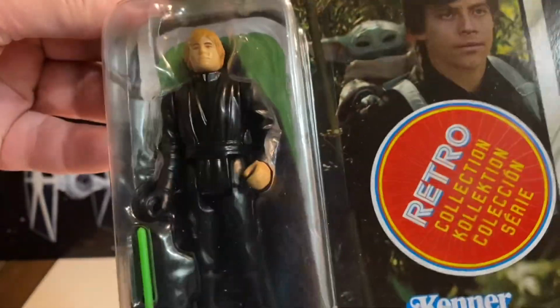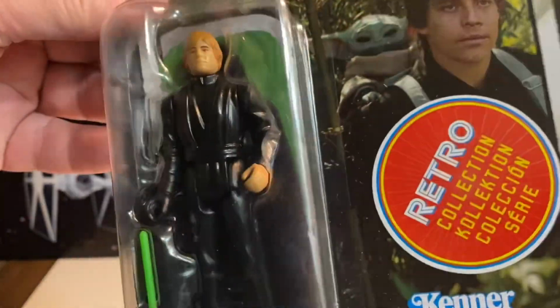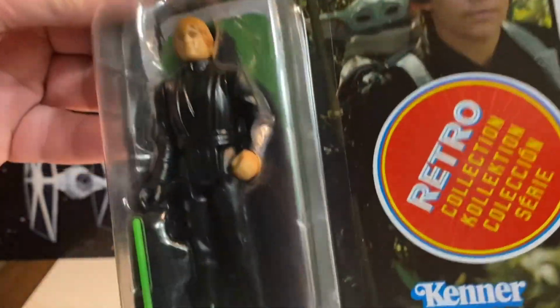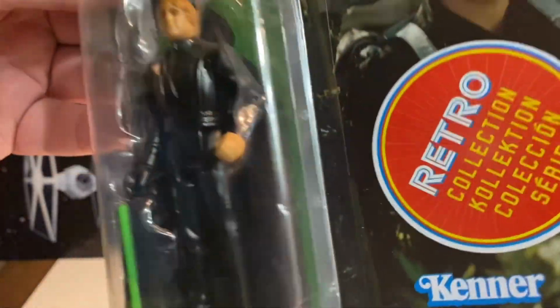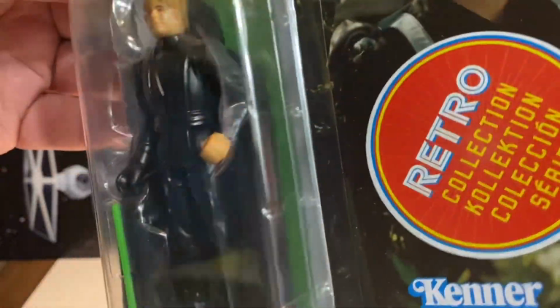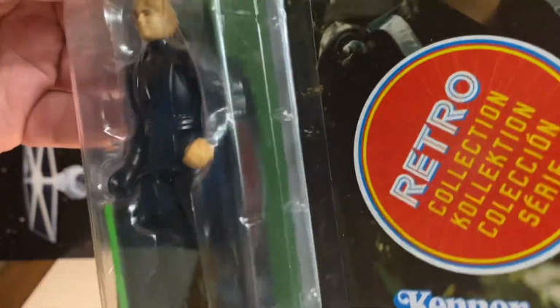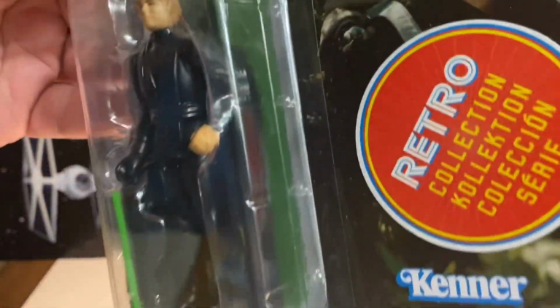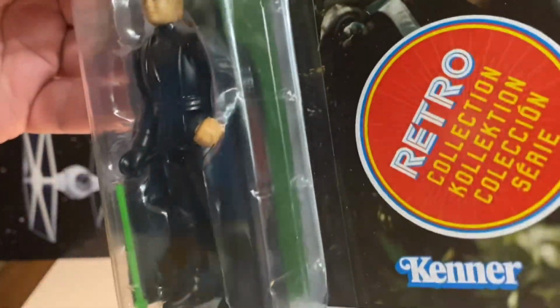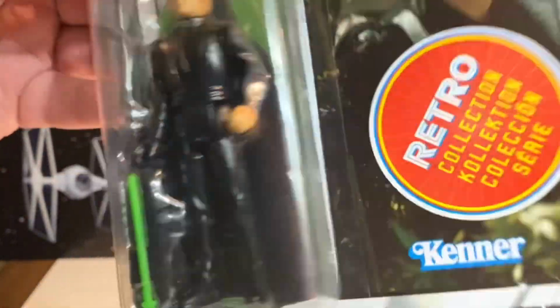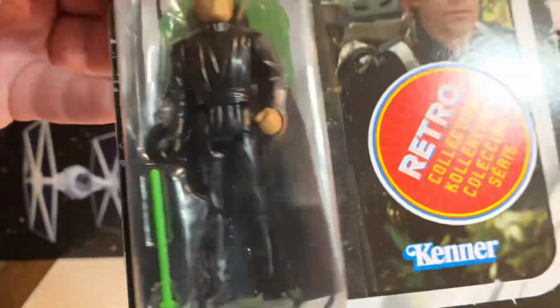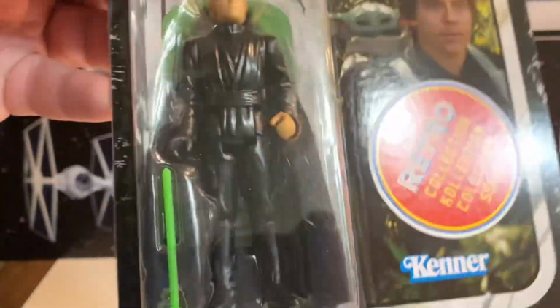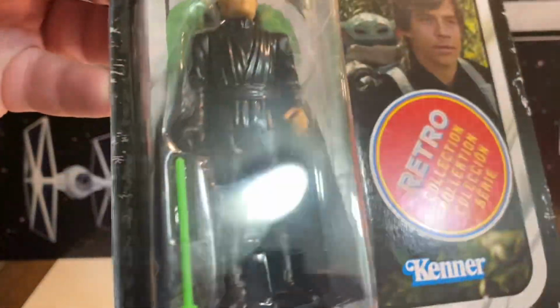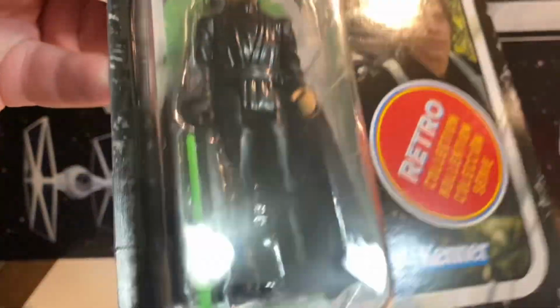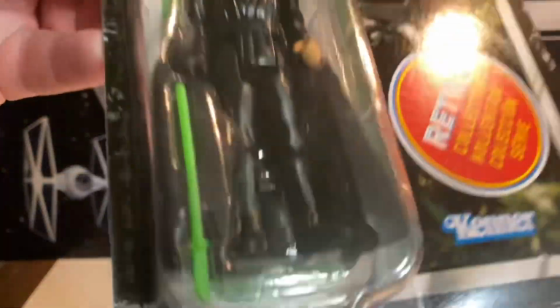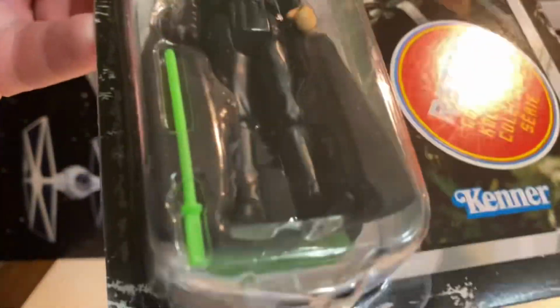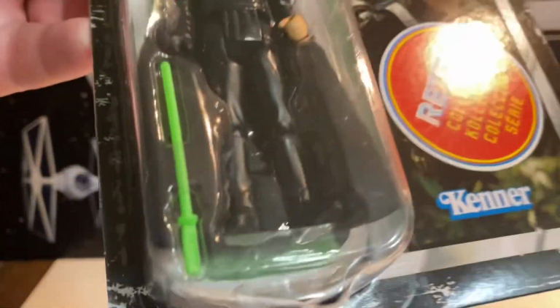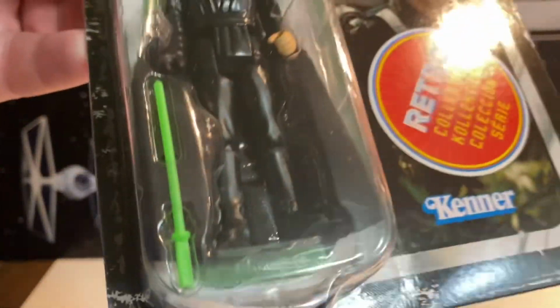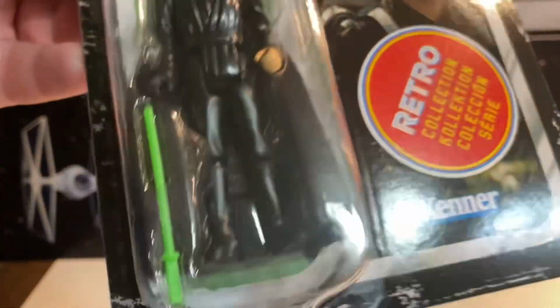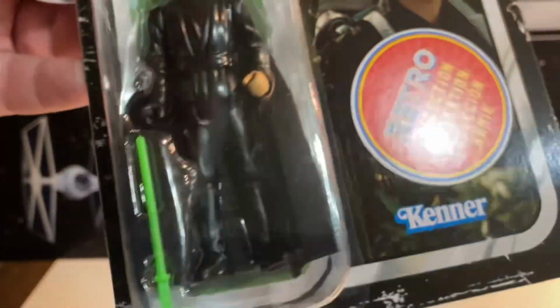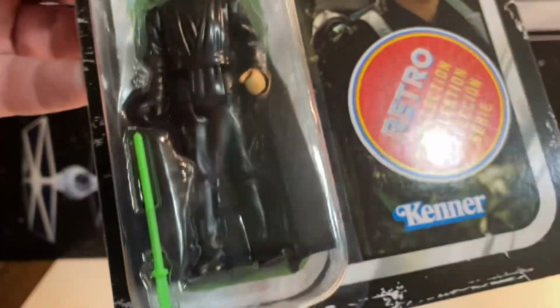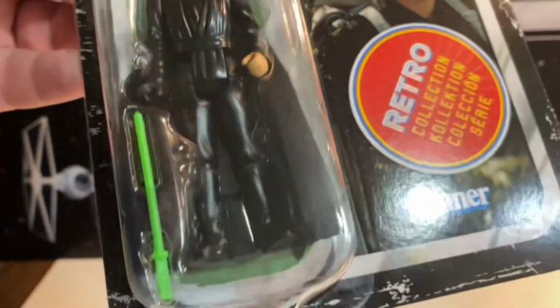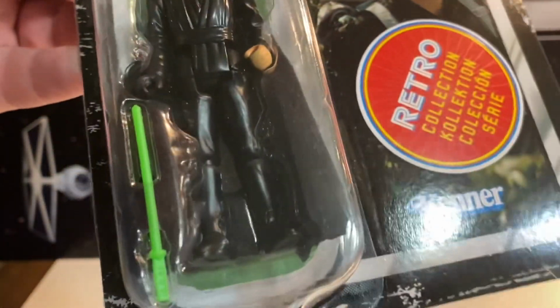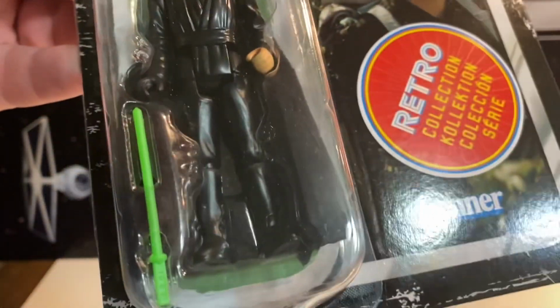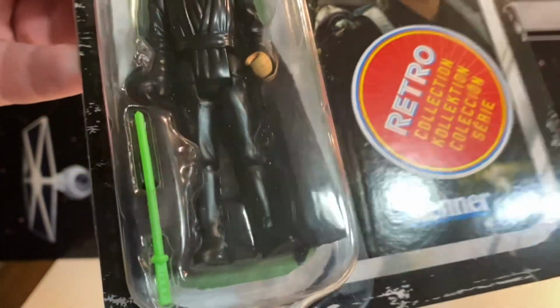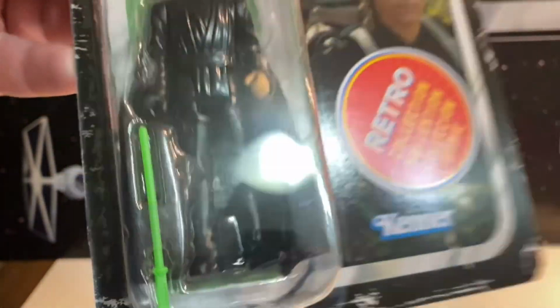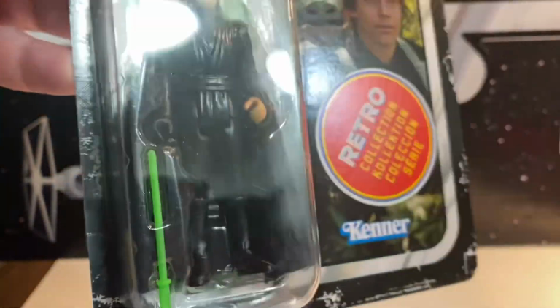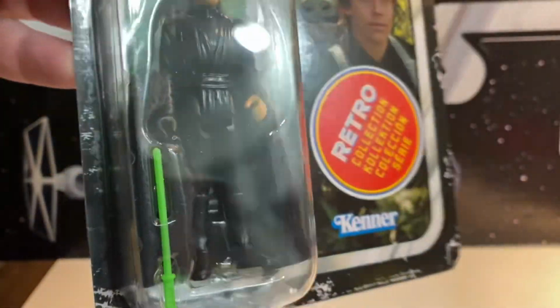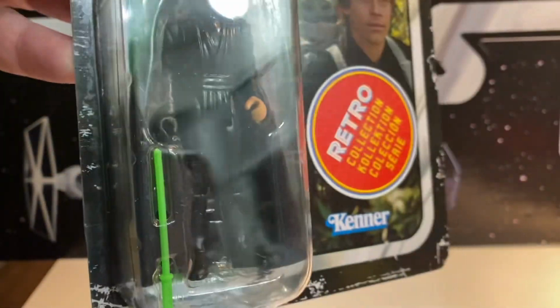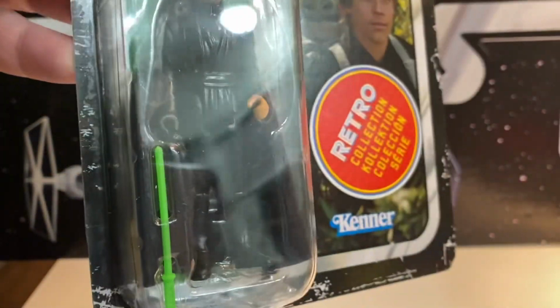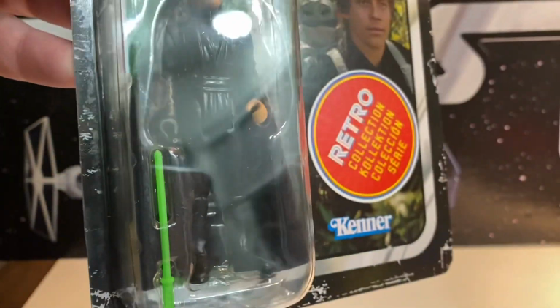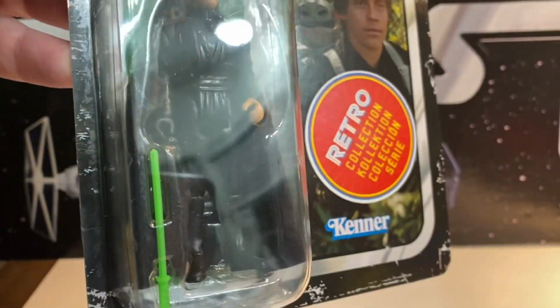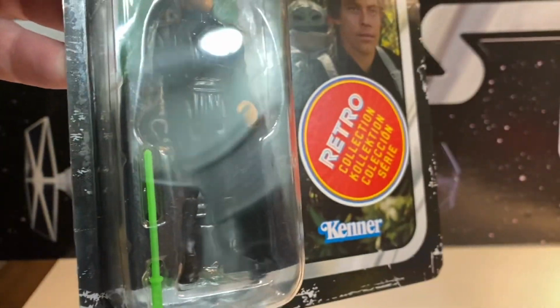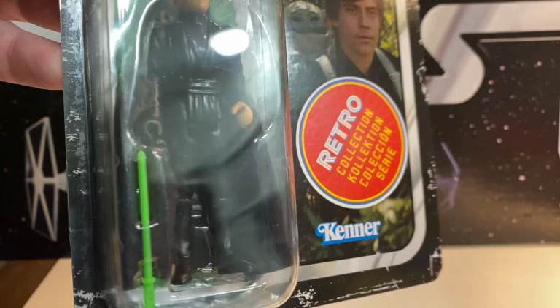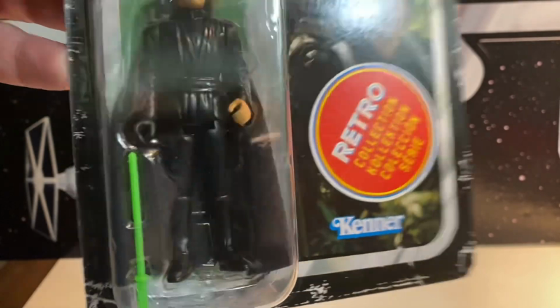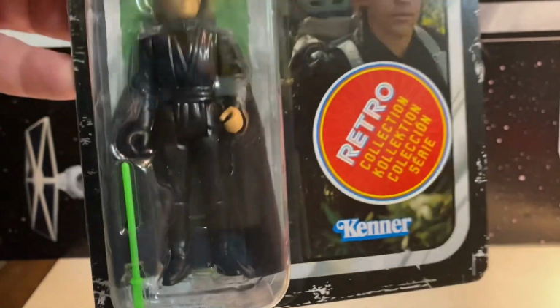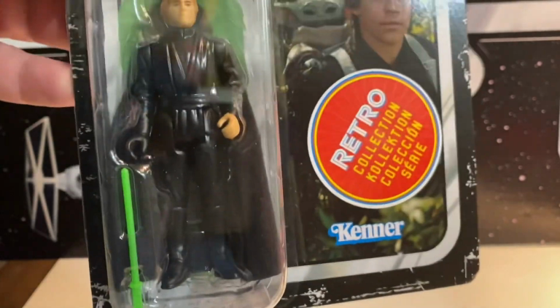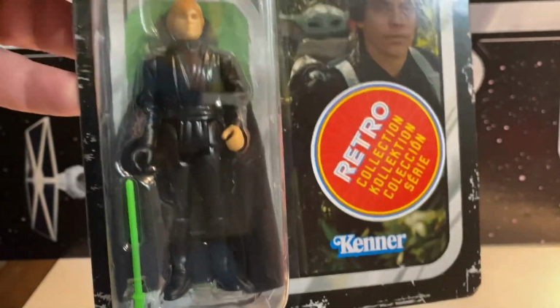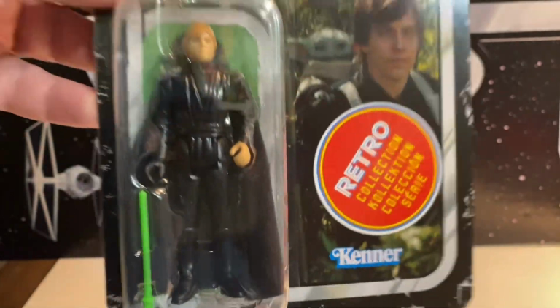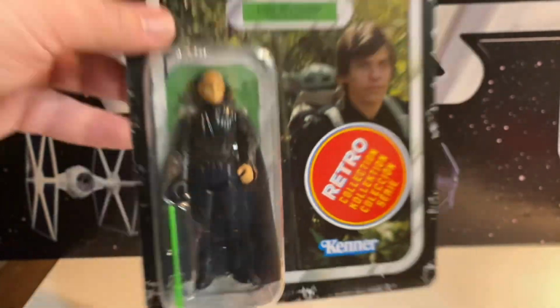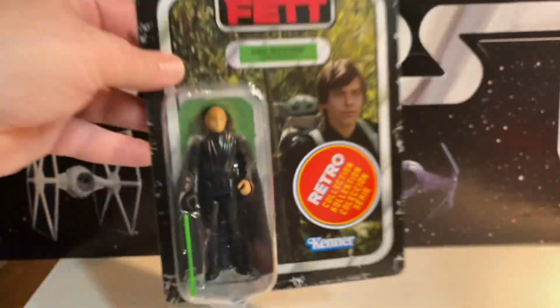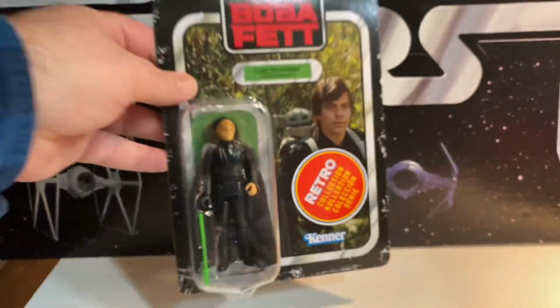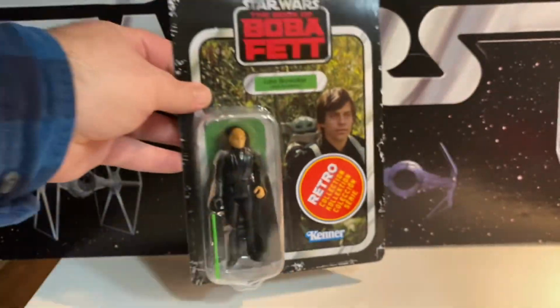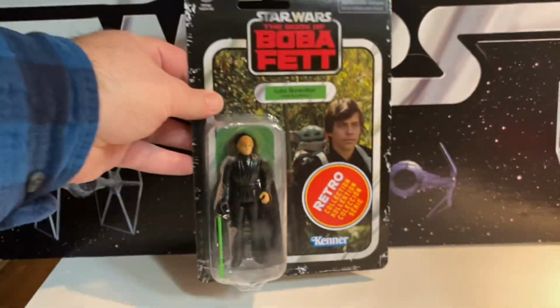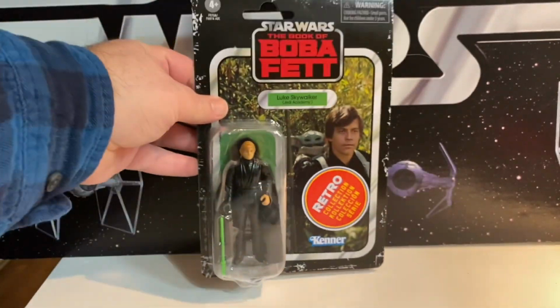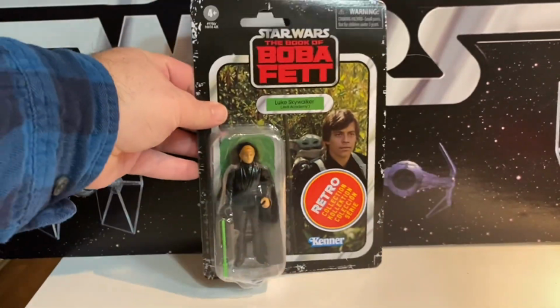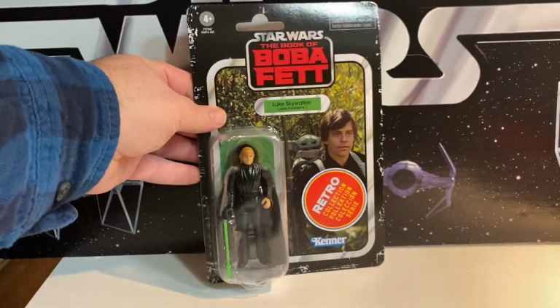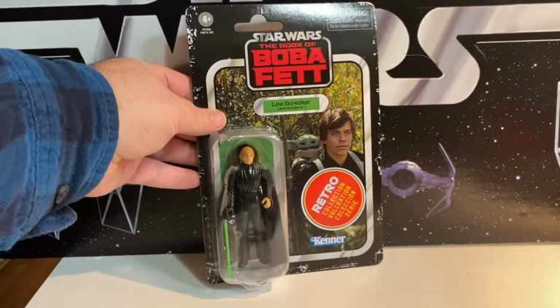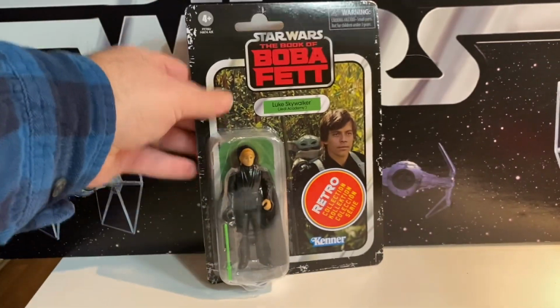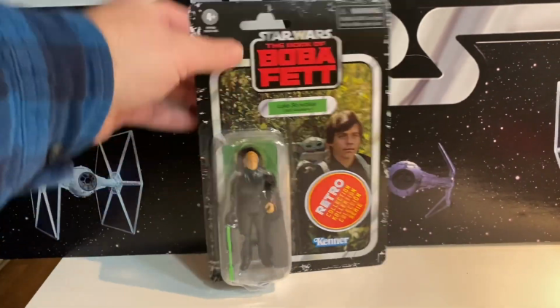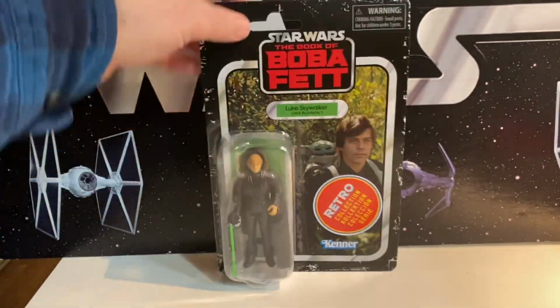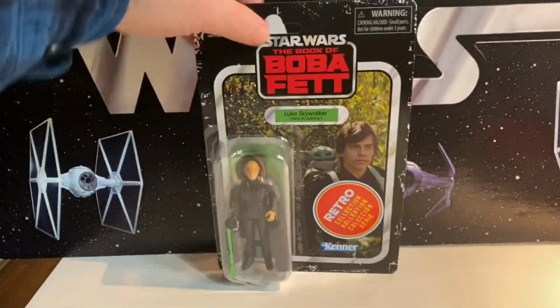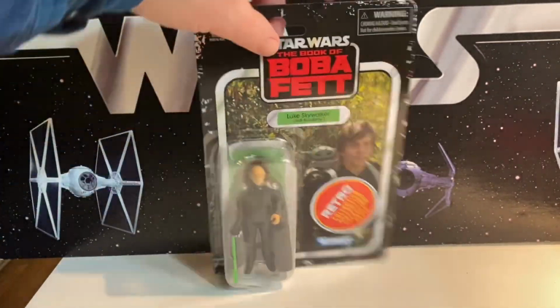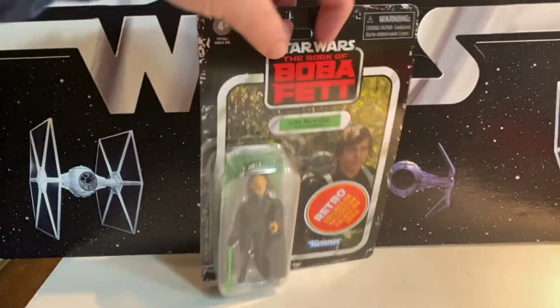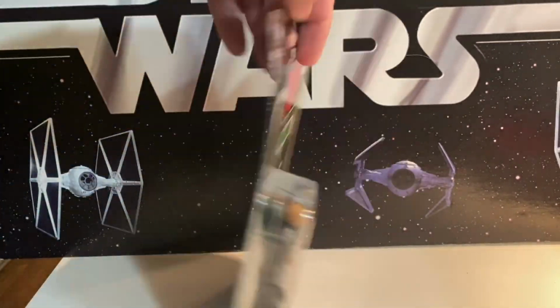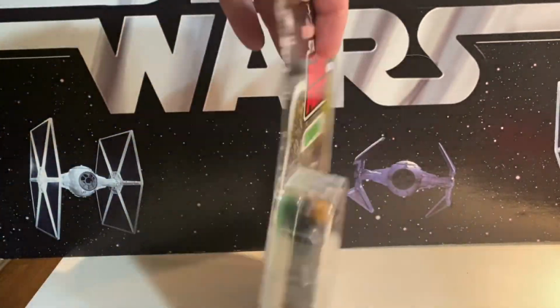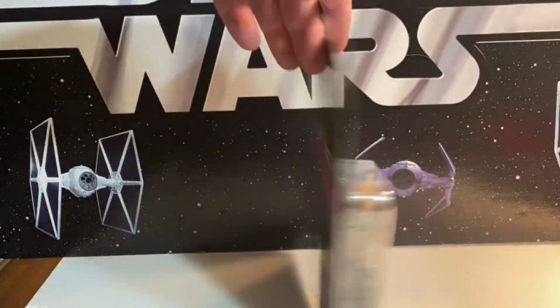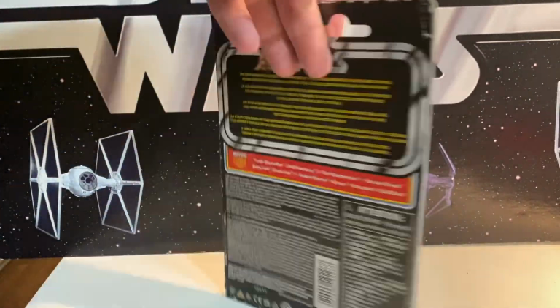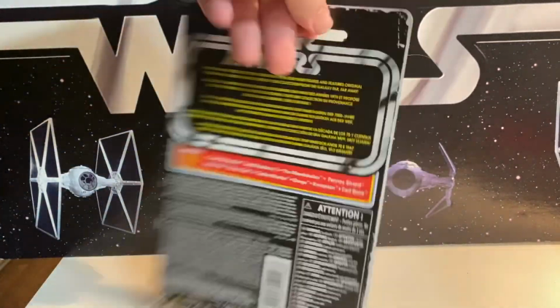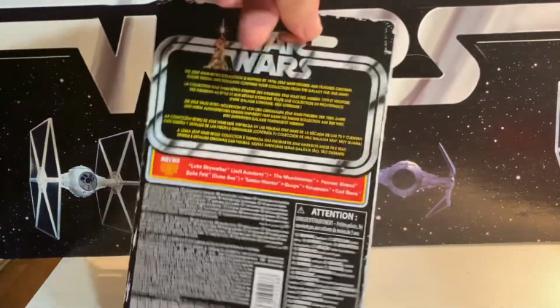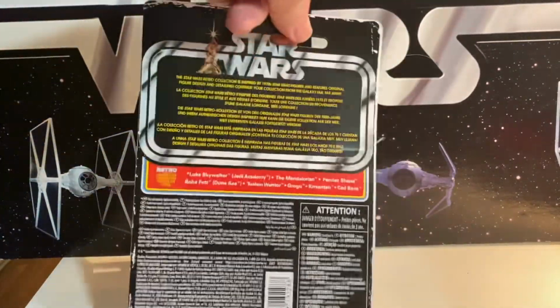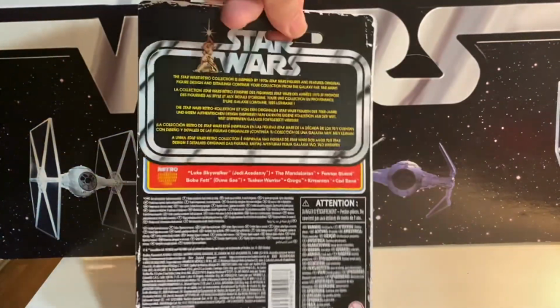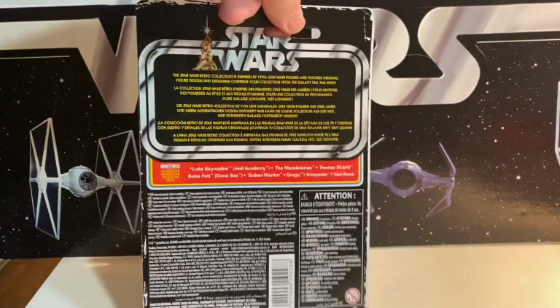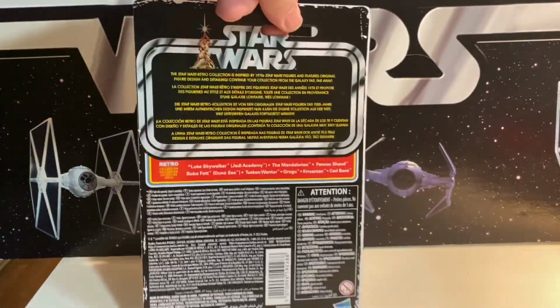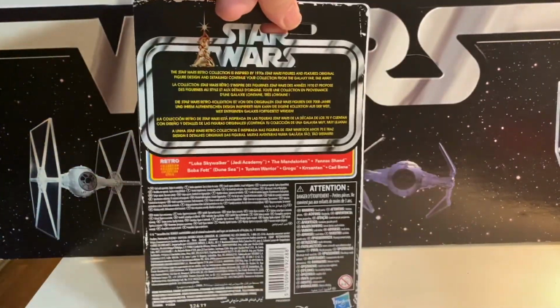His cloak is black. He's still got the green lightsaber. No Jabba's Palace Blaster though. And of course, the bag — nothing.